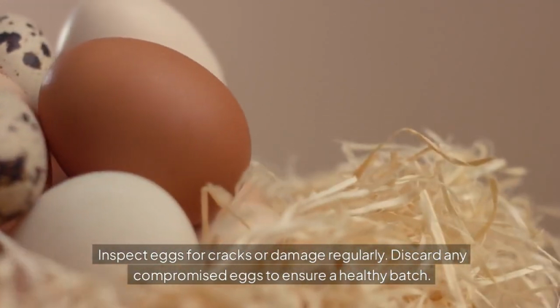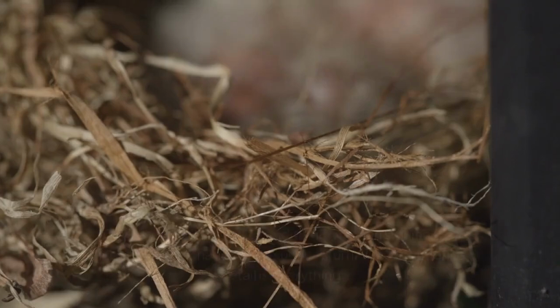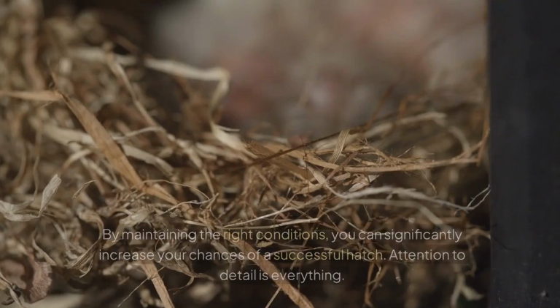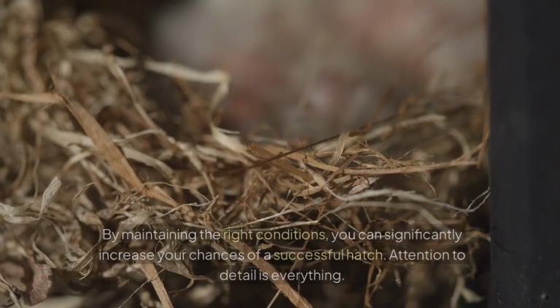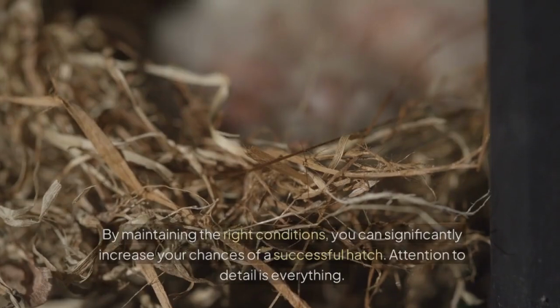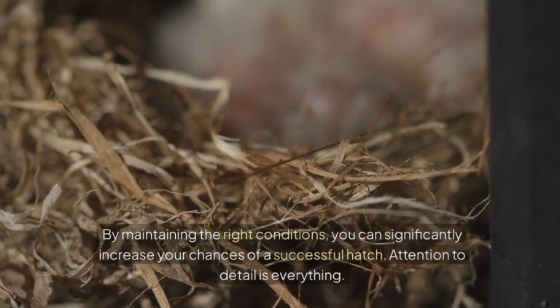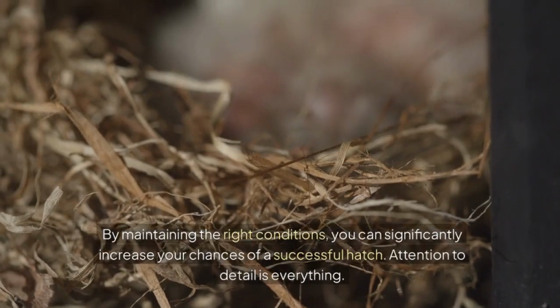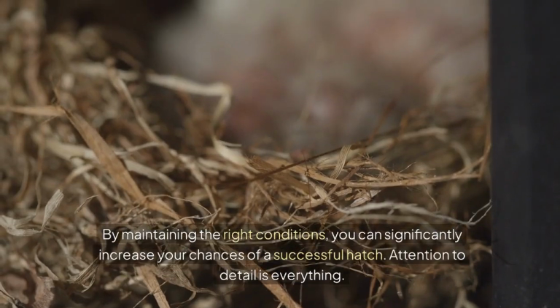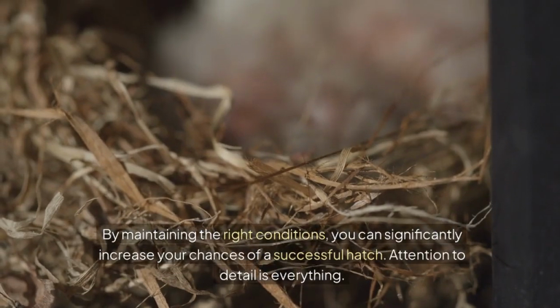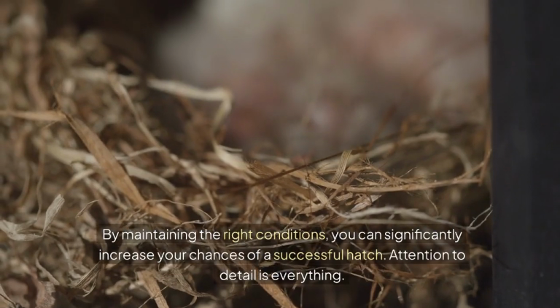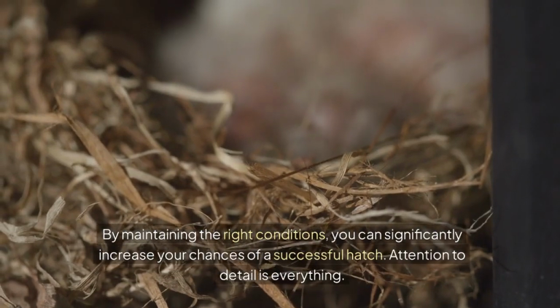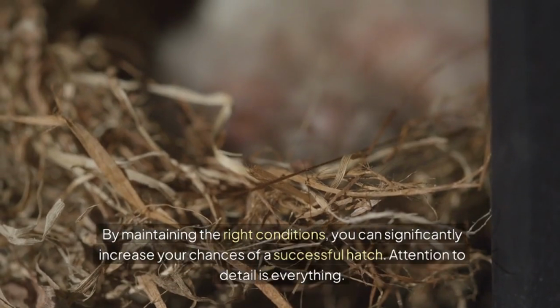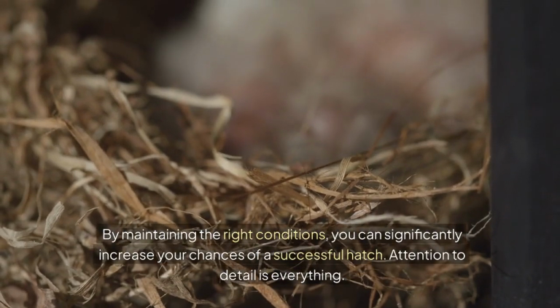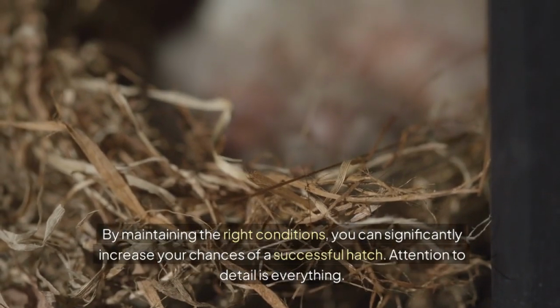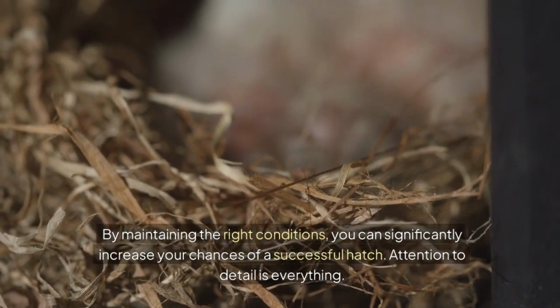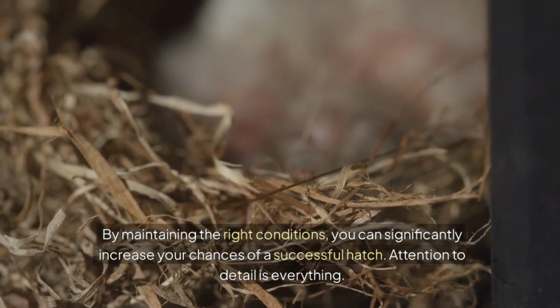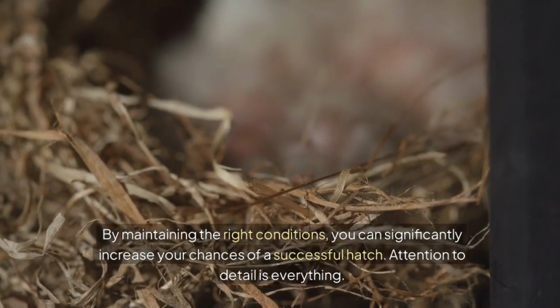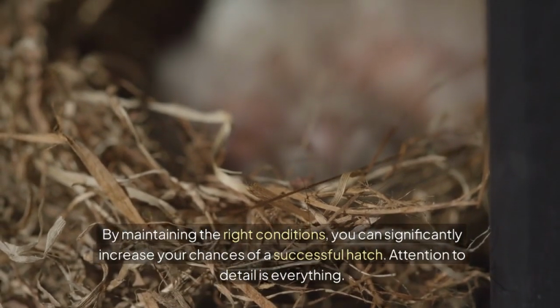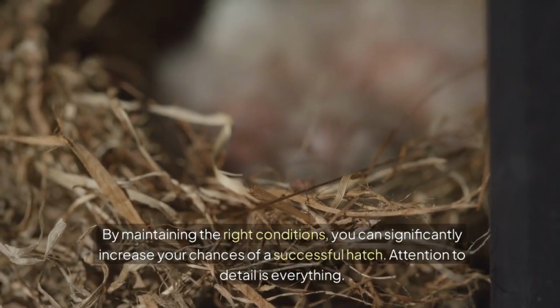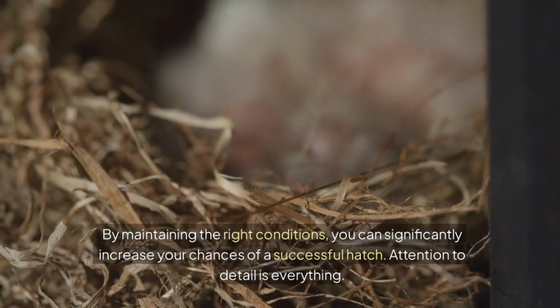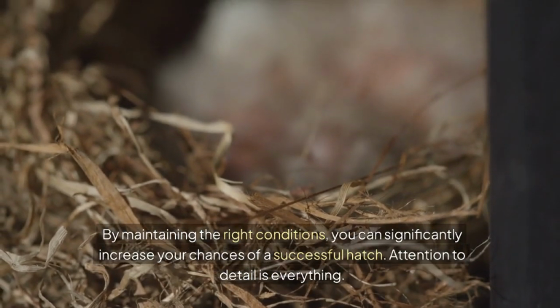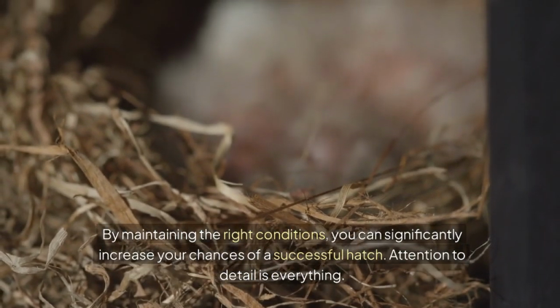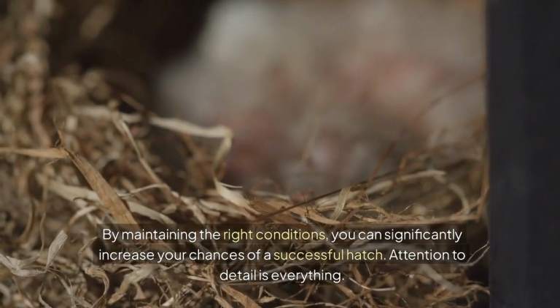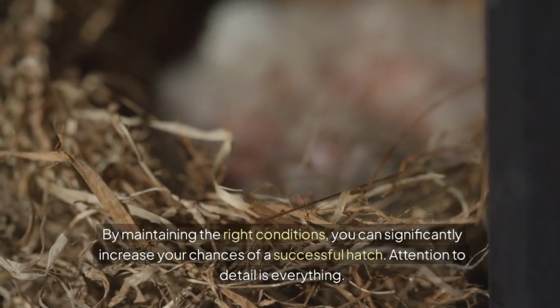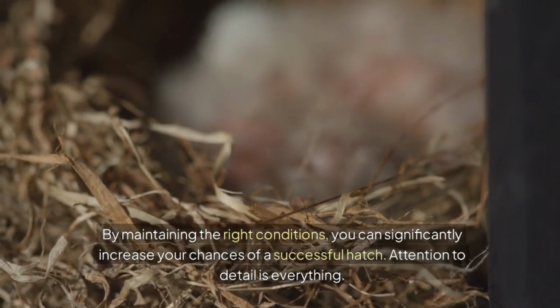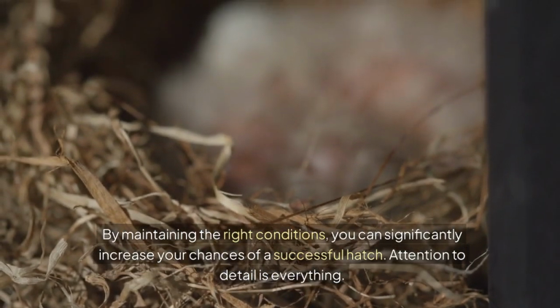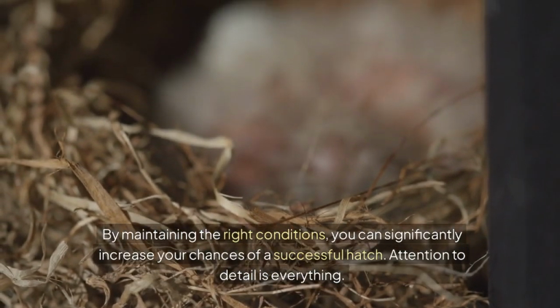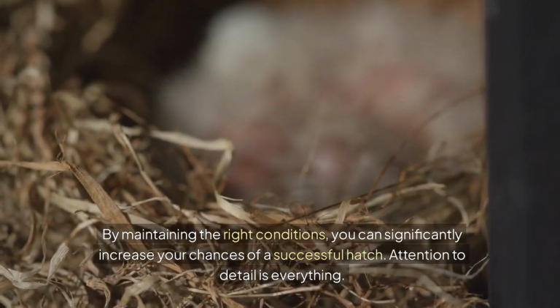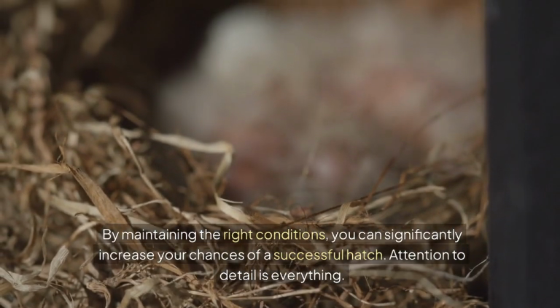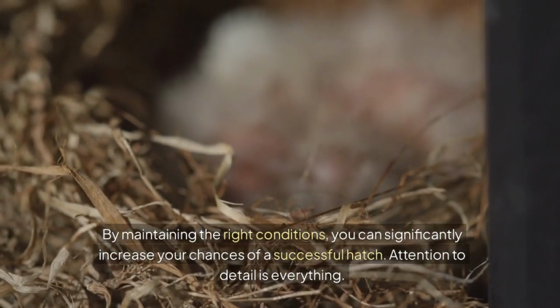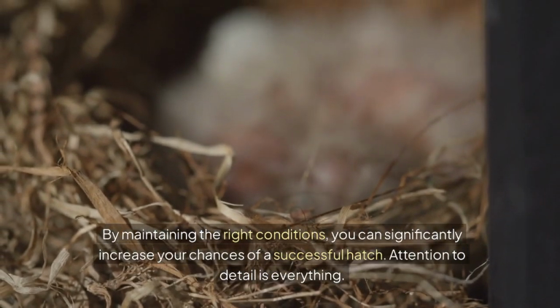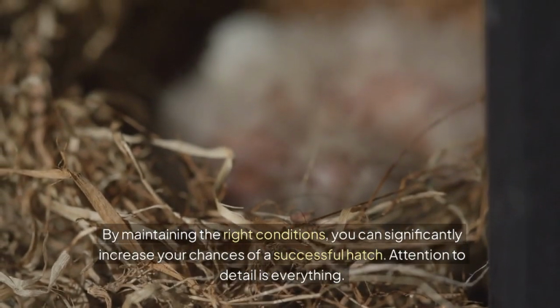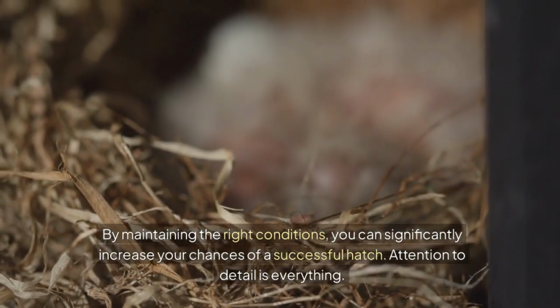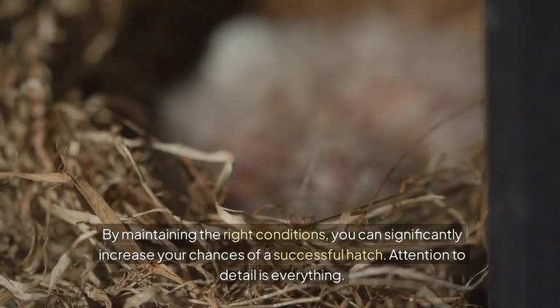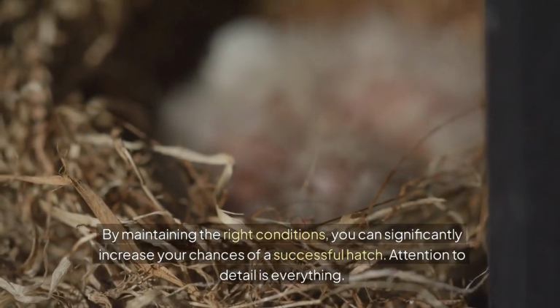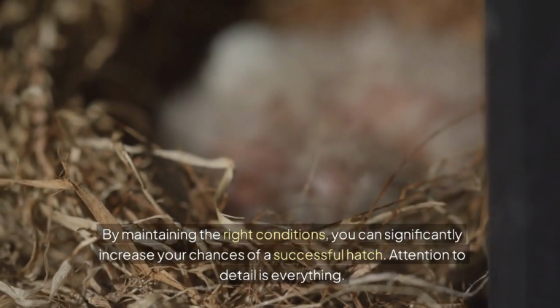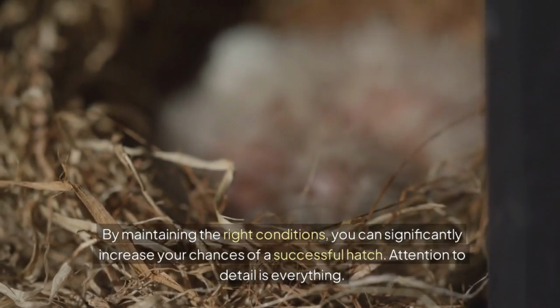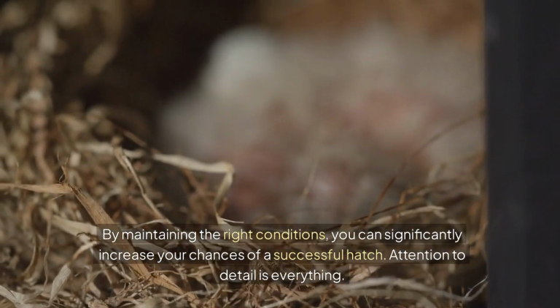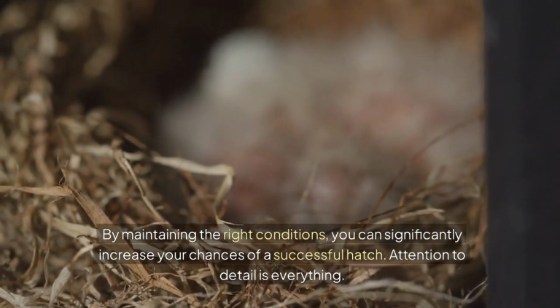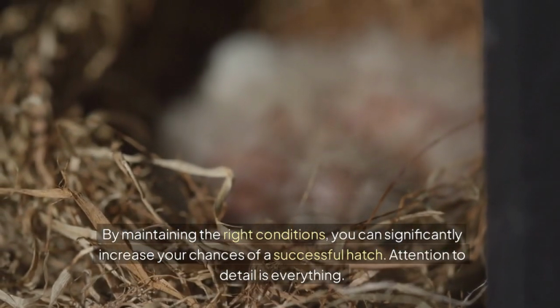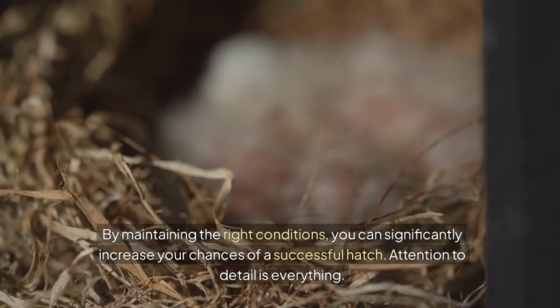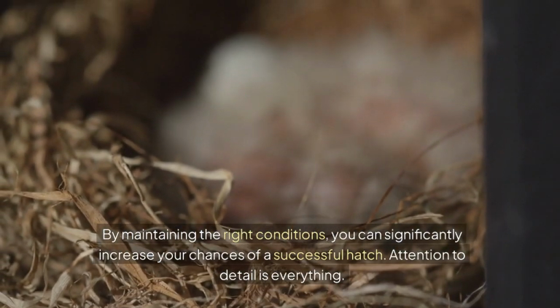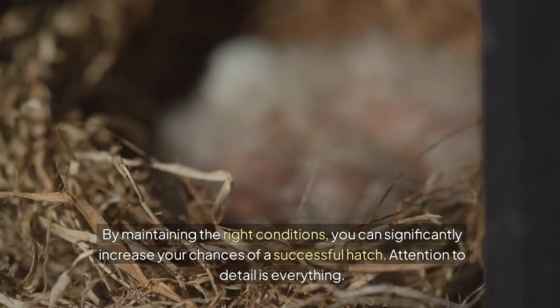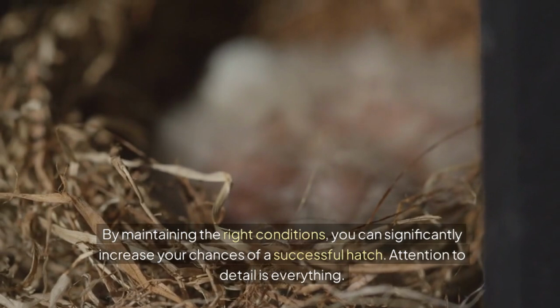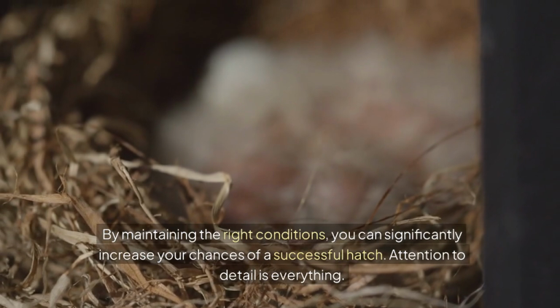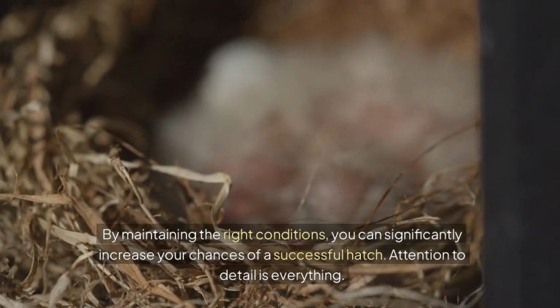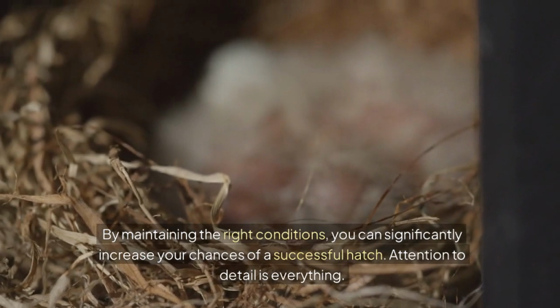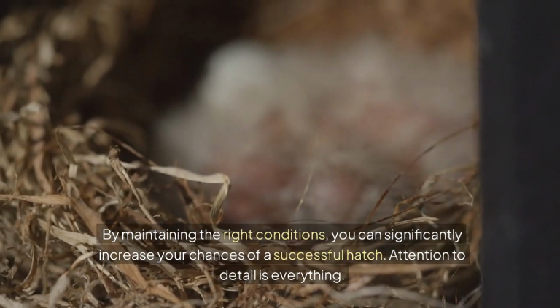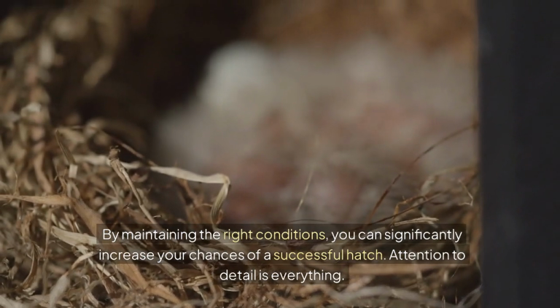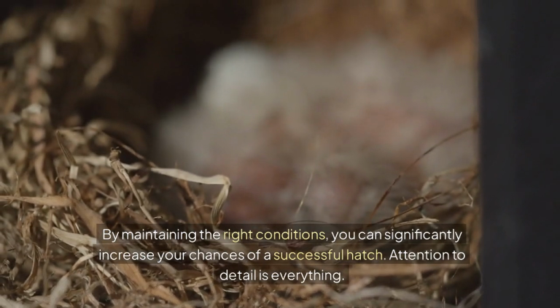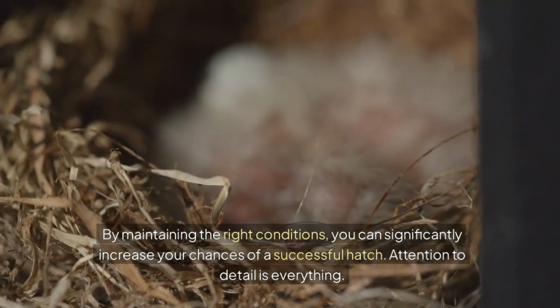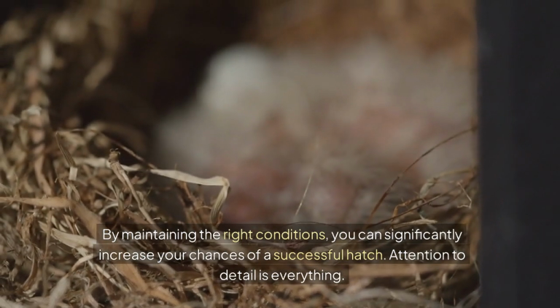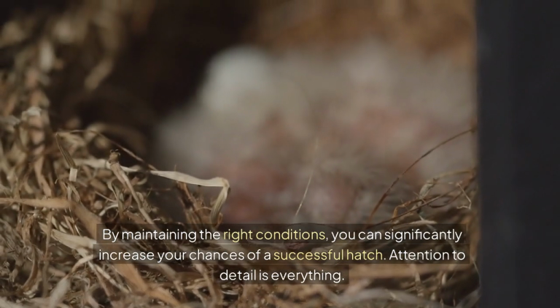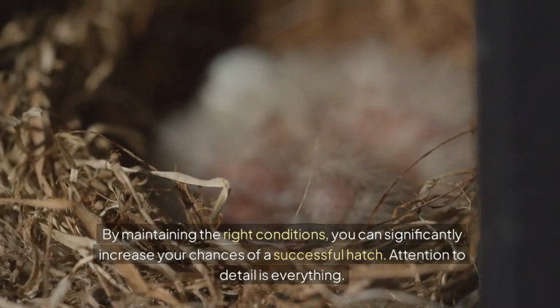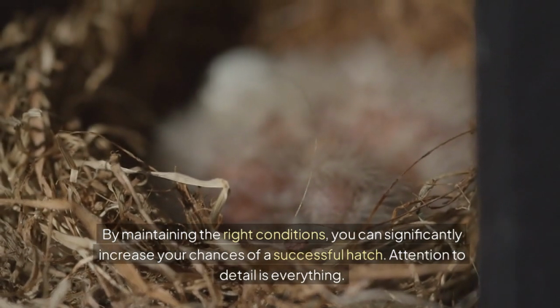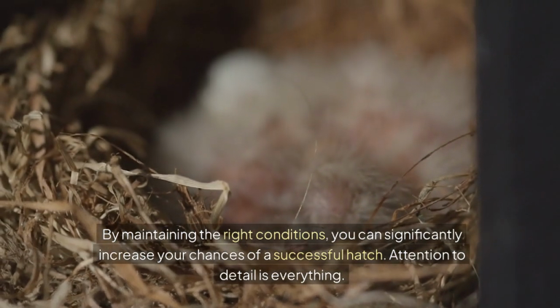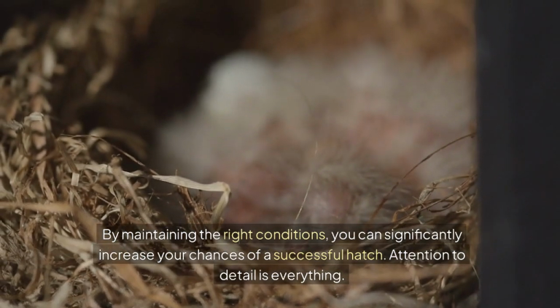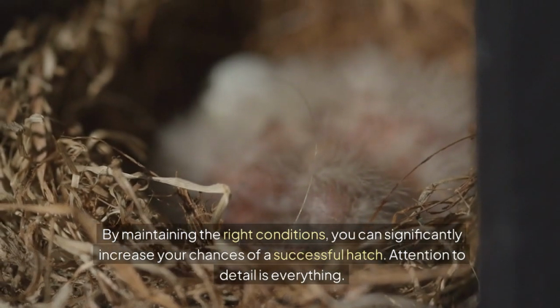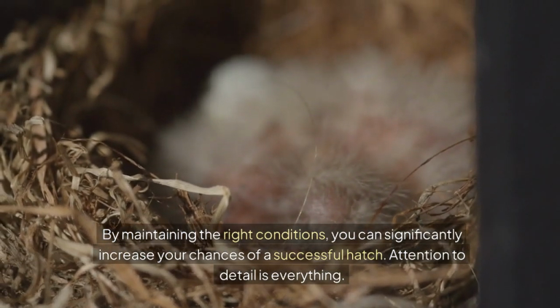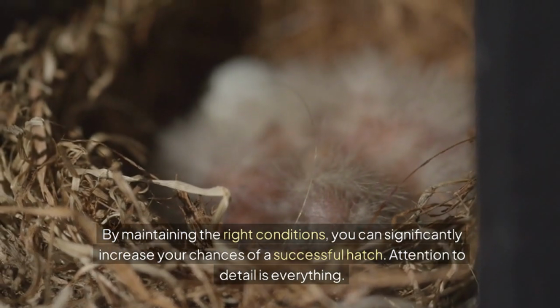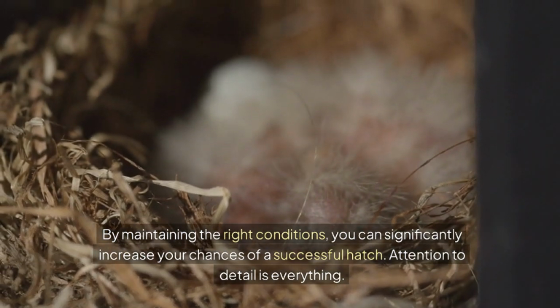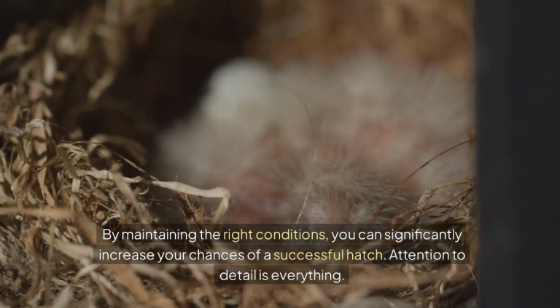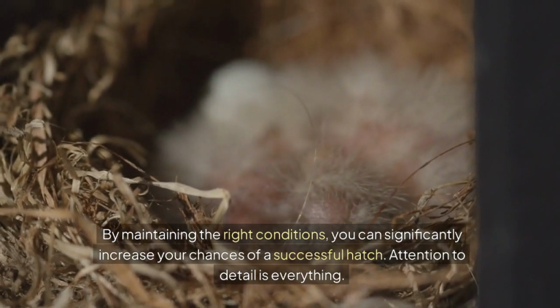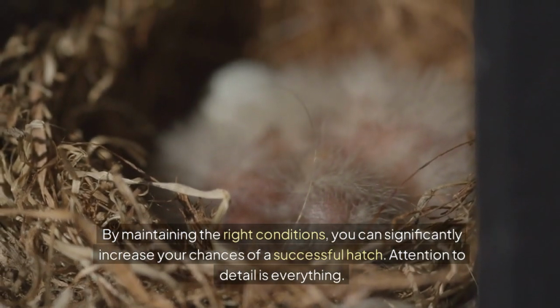By maintaining the right conditions, you can significantly increase your chances of a successful hatch. Attention to detail is everything.